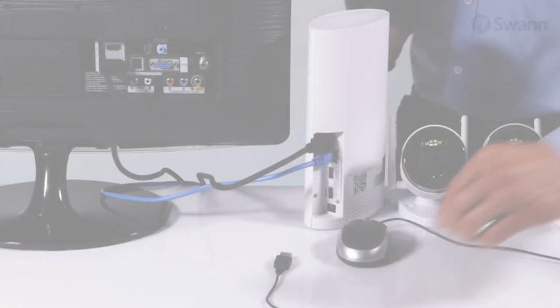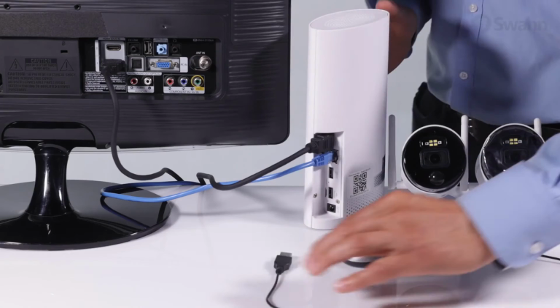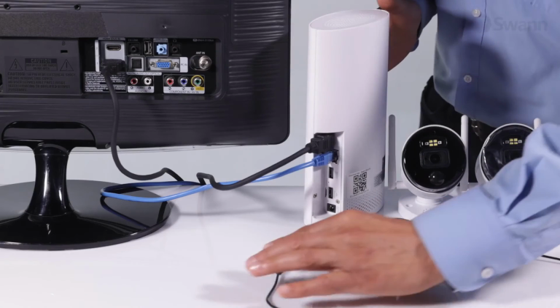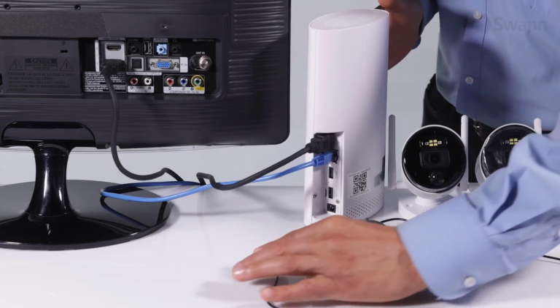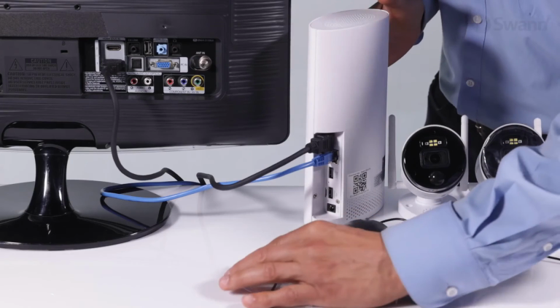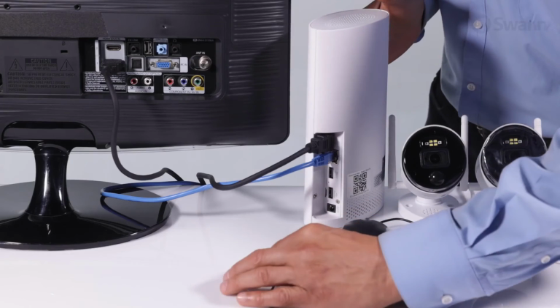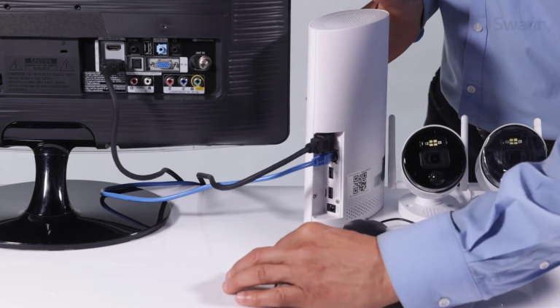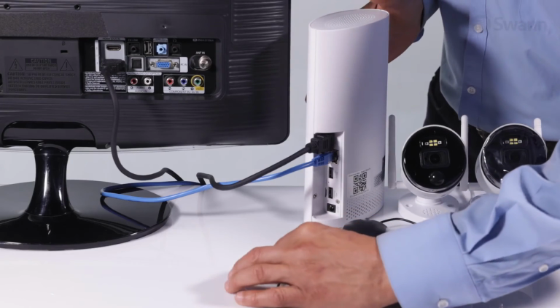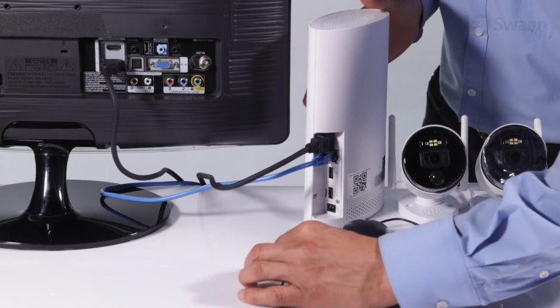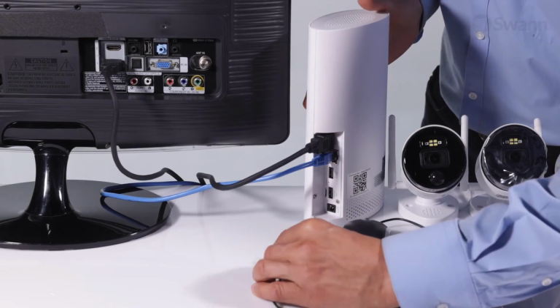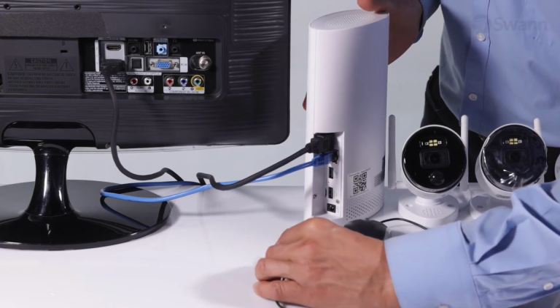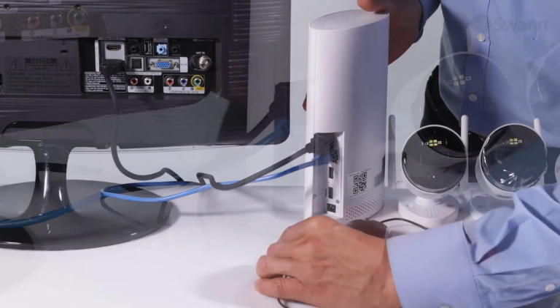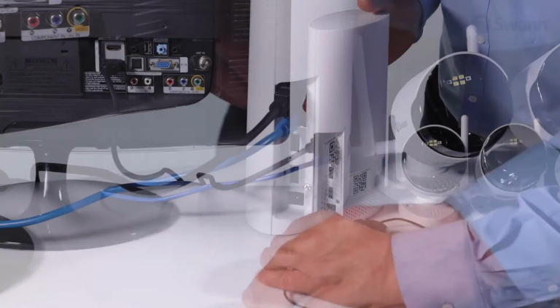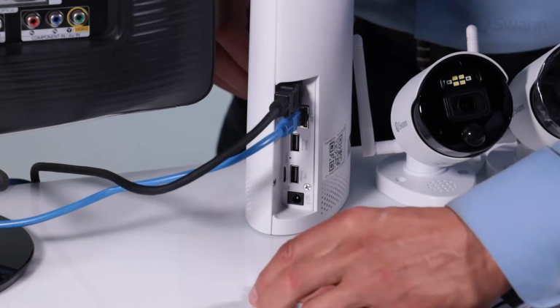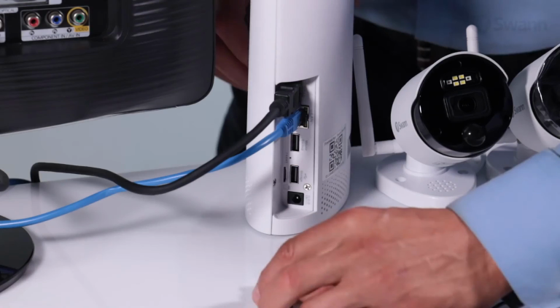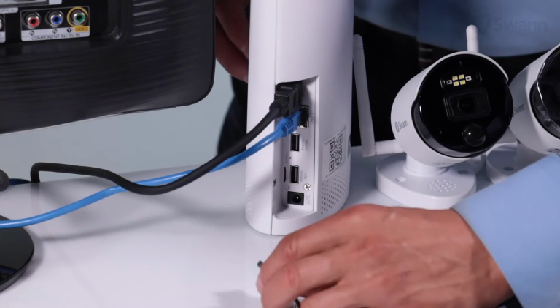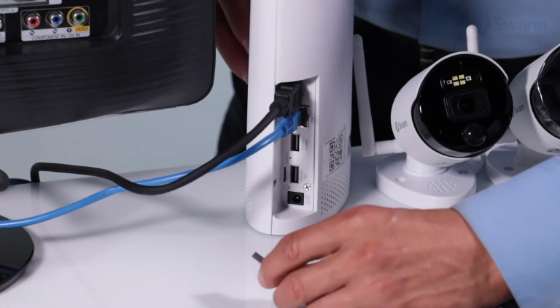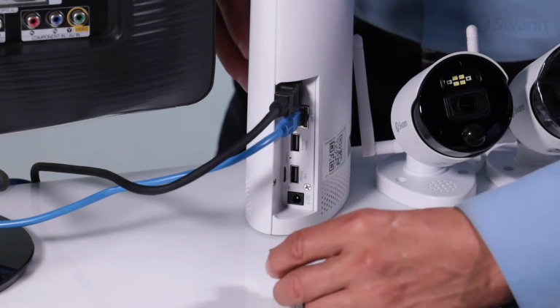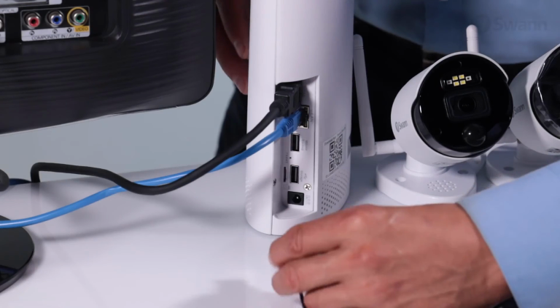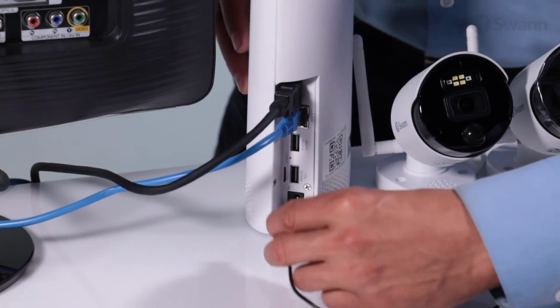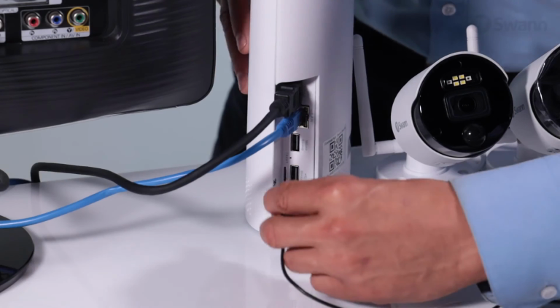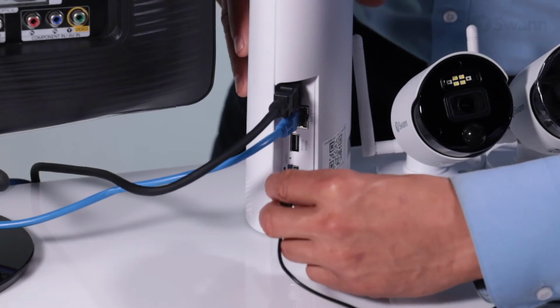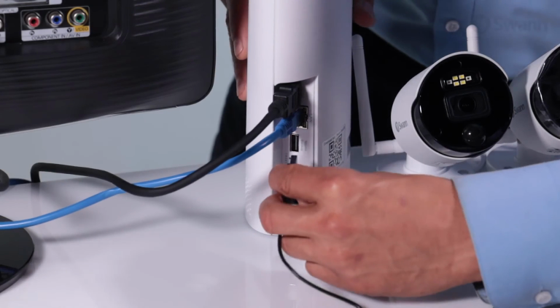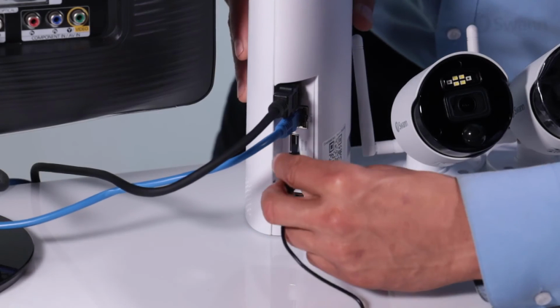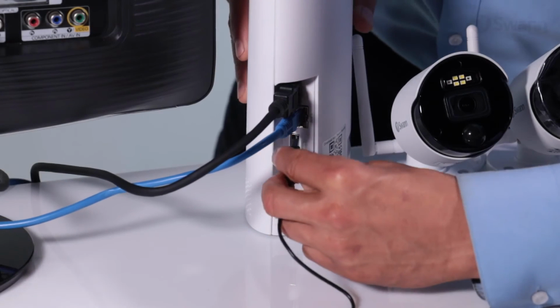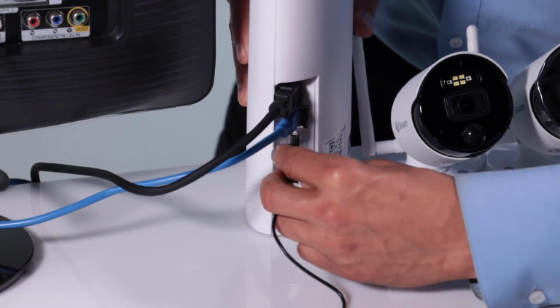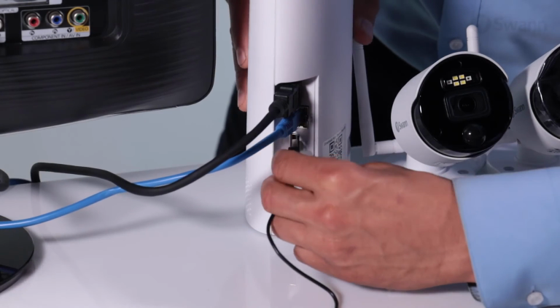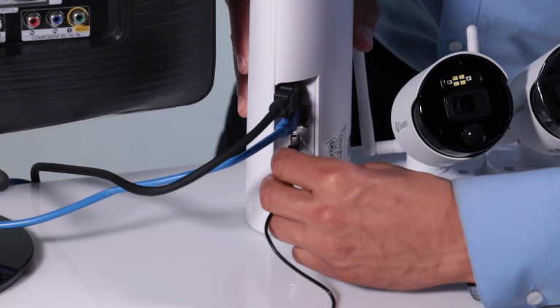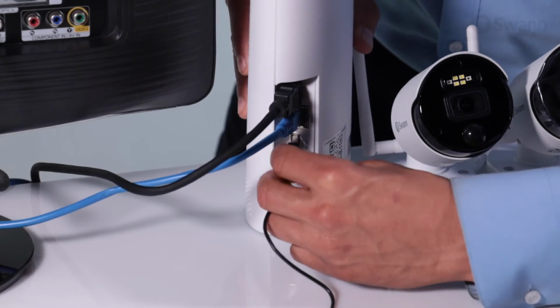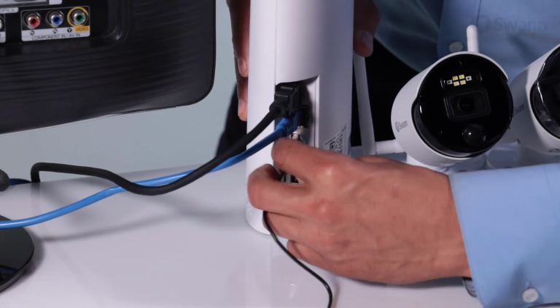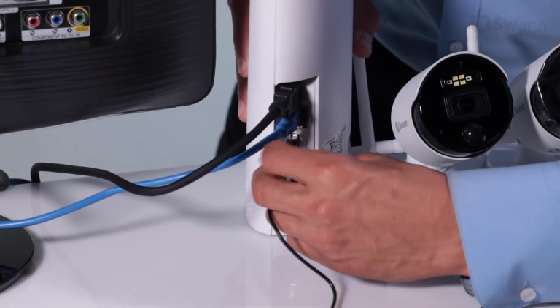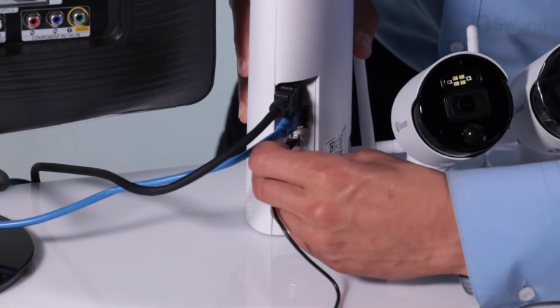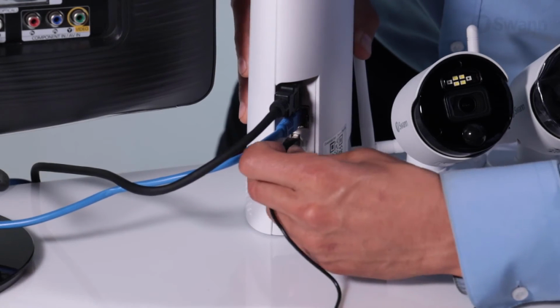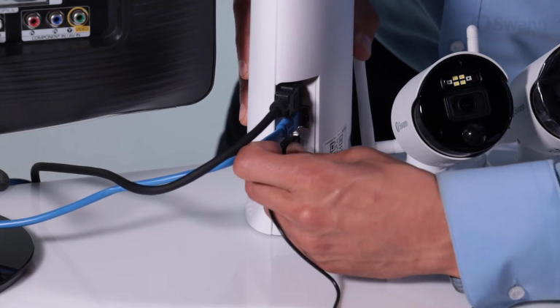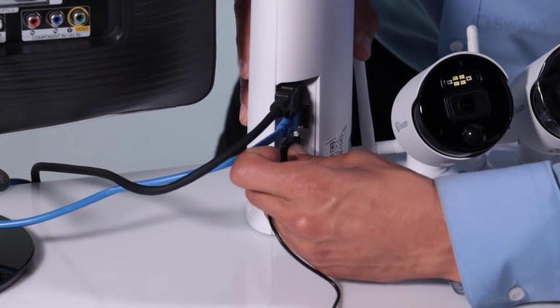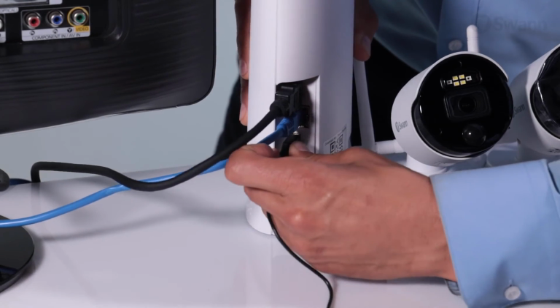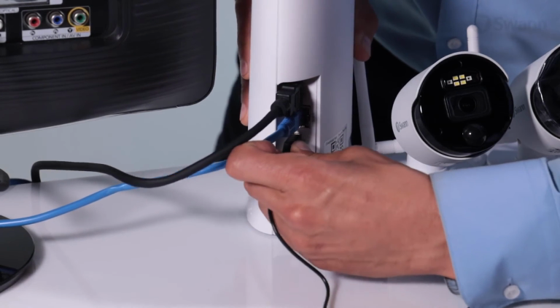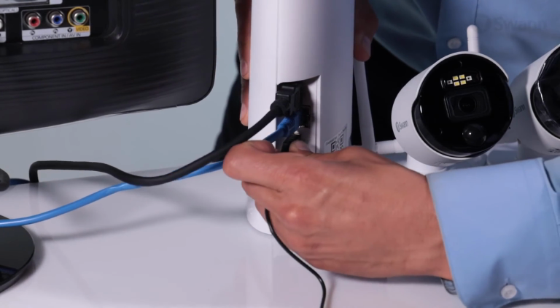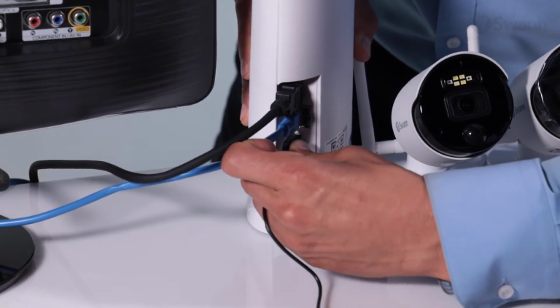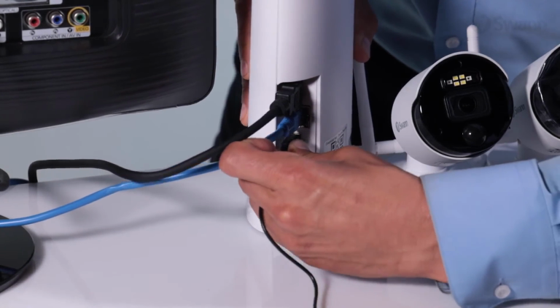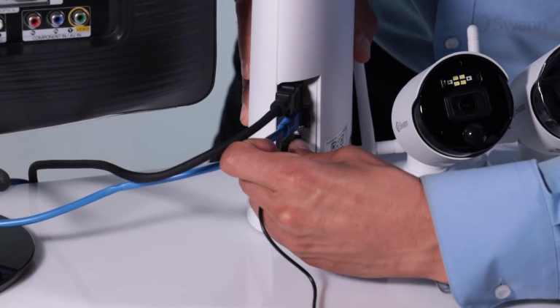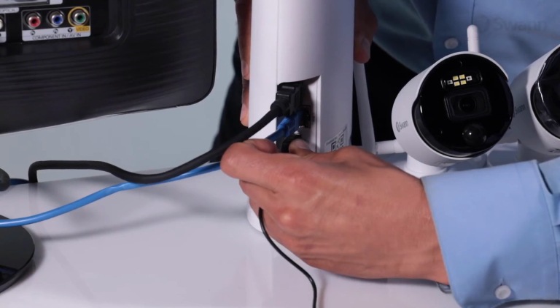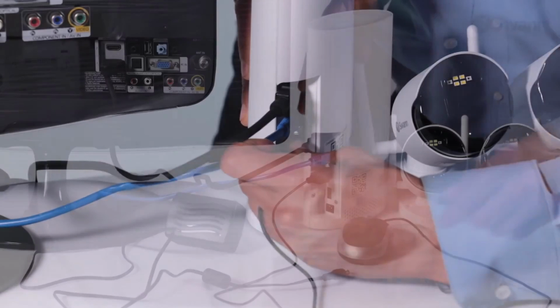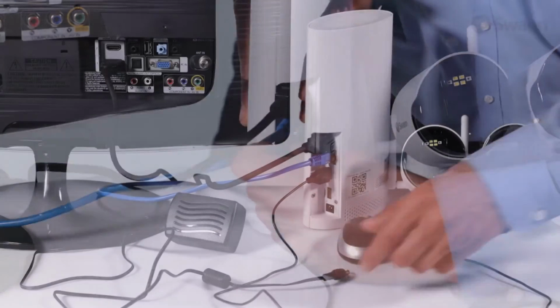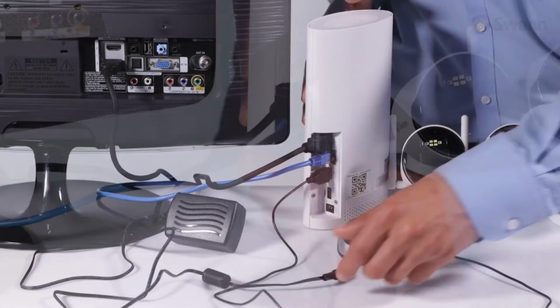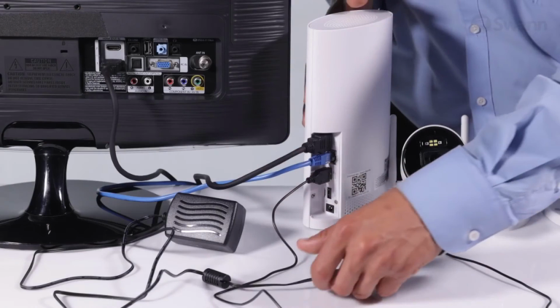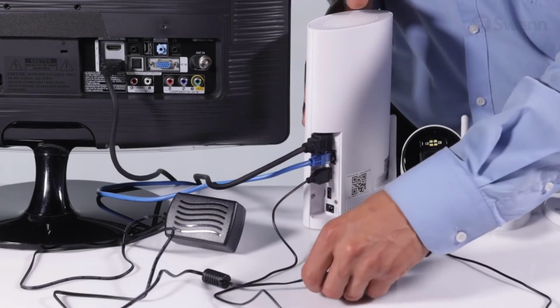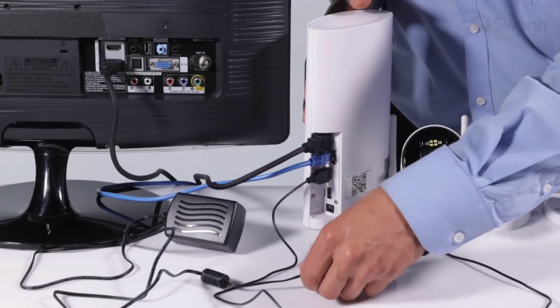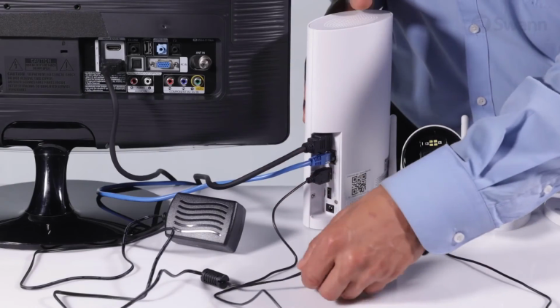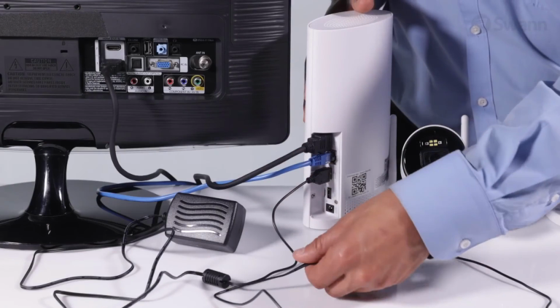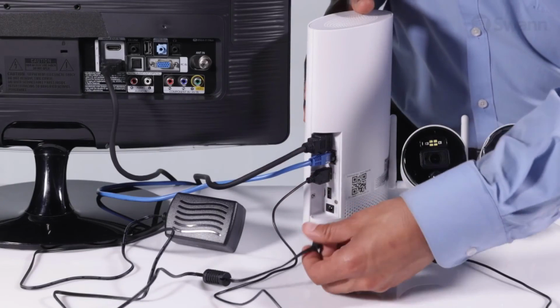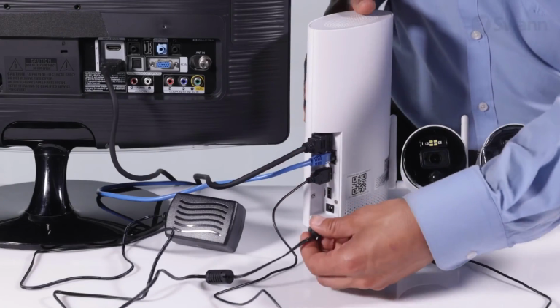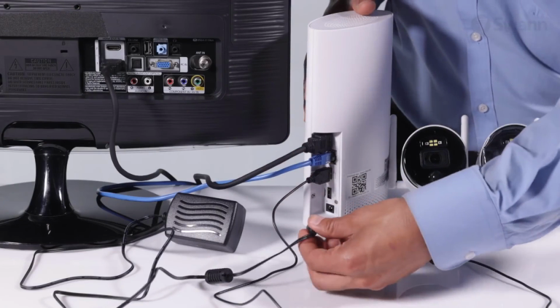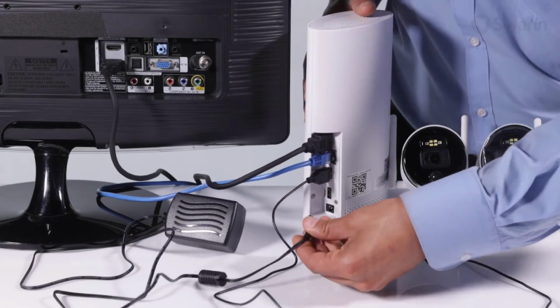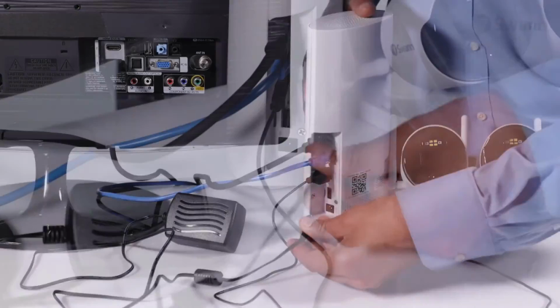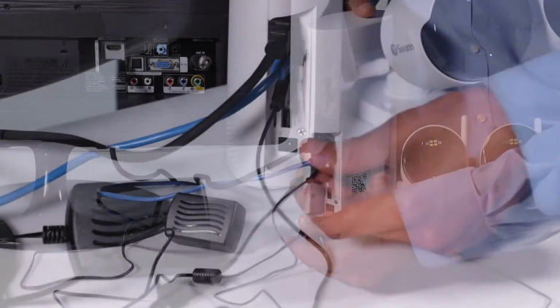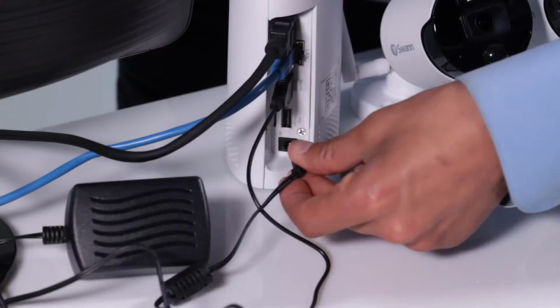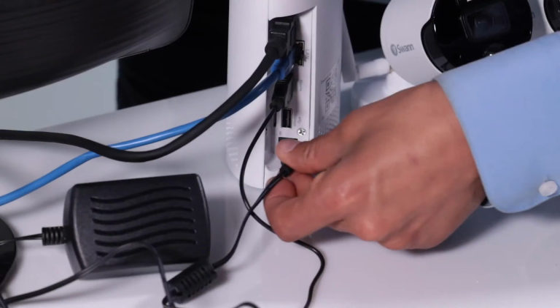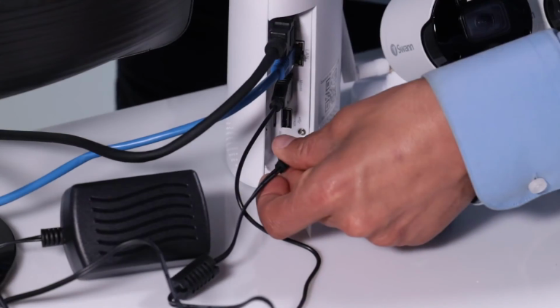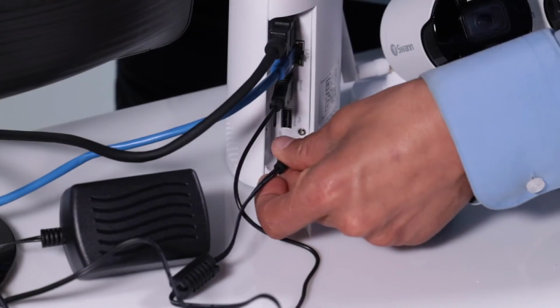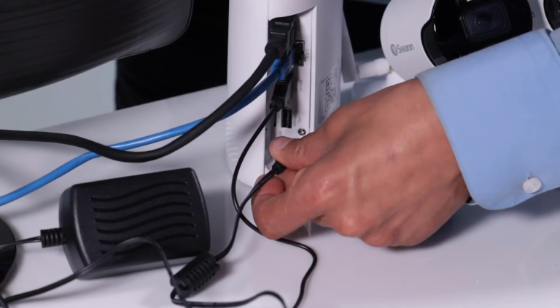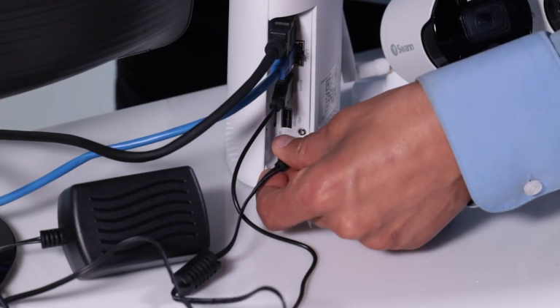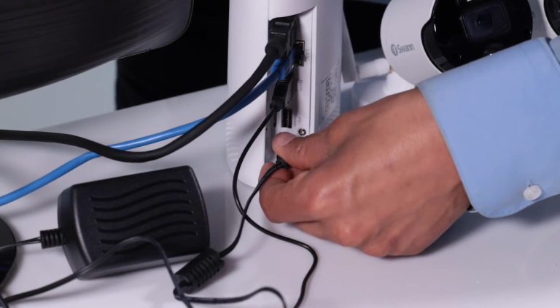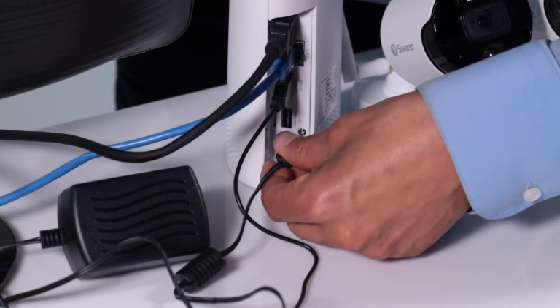Next, connect the mouse by plugging it into the USB port closest to the Ethernet port. Now connect the power adapter to the NVR.